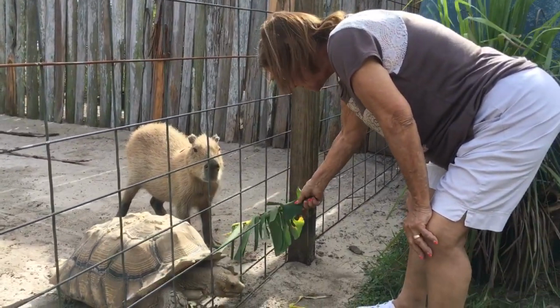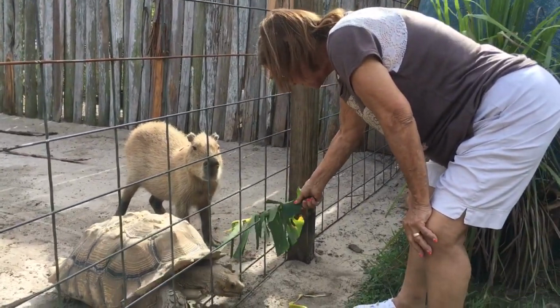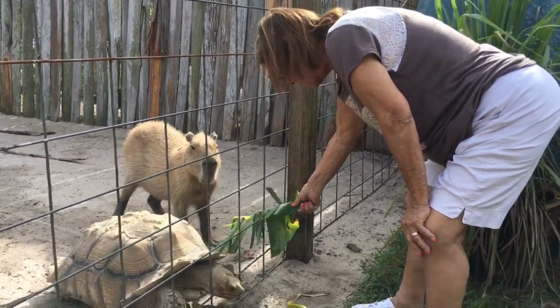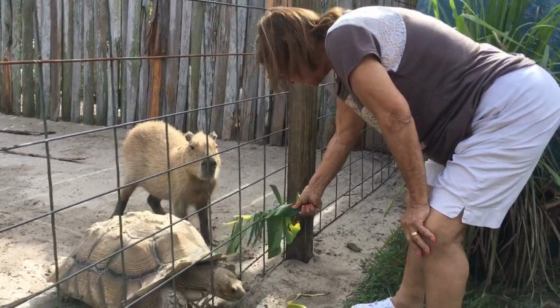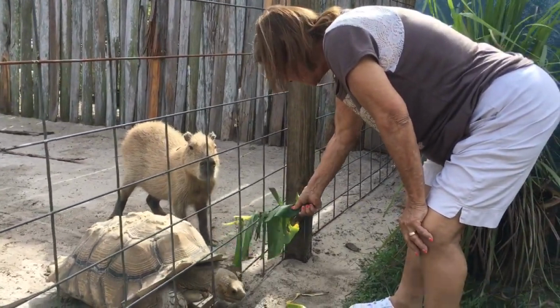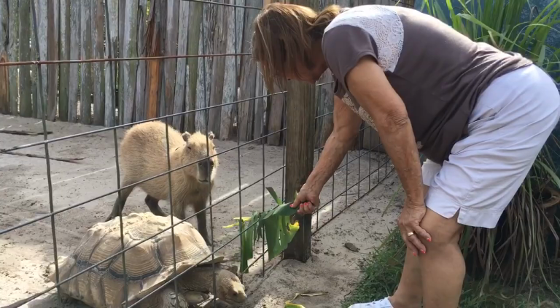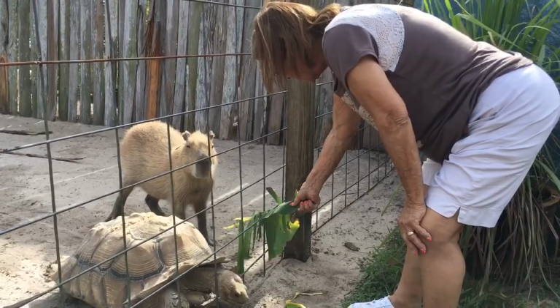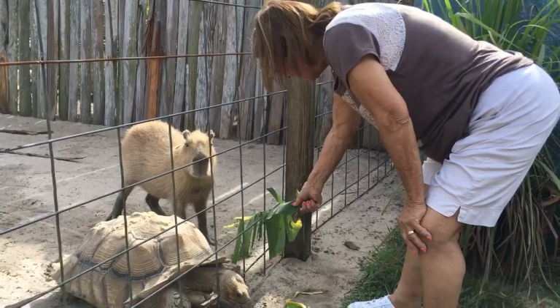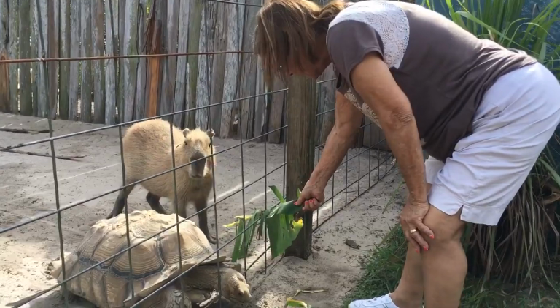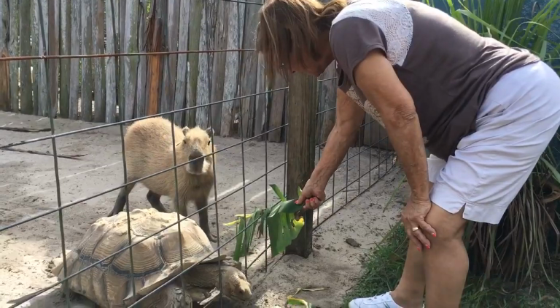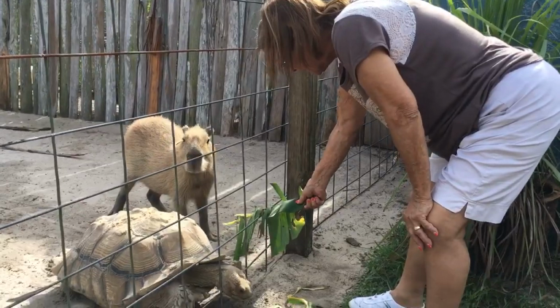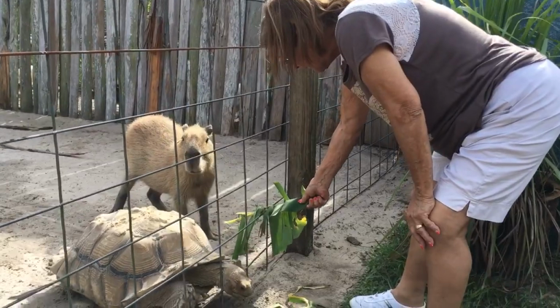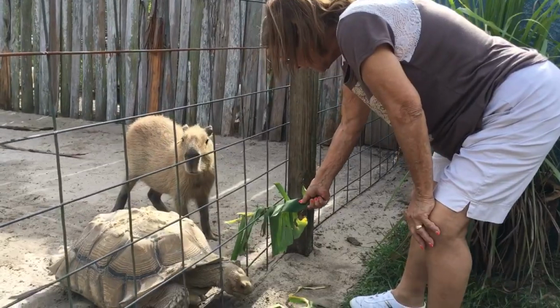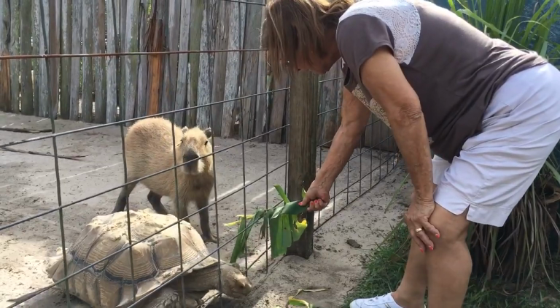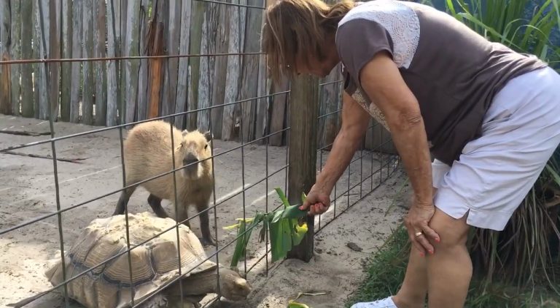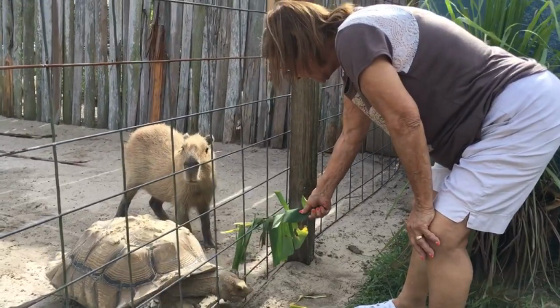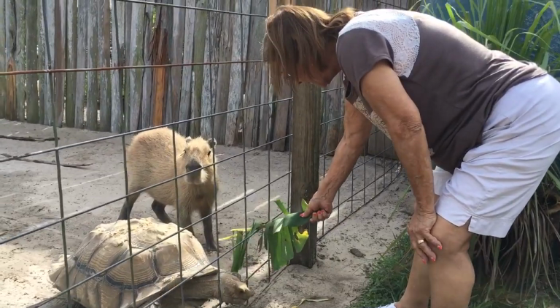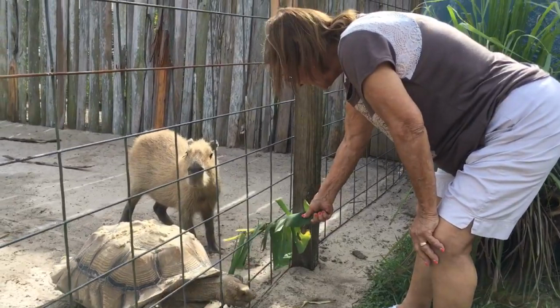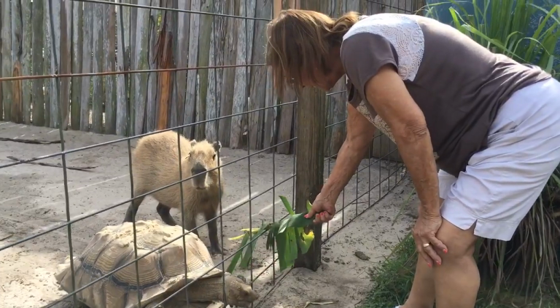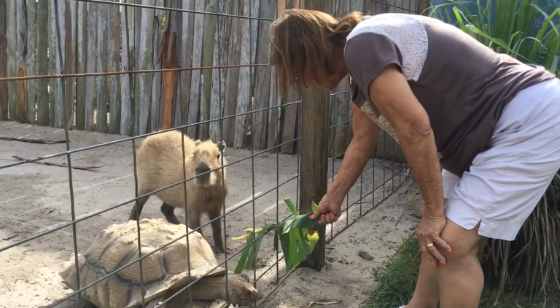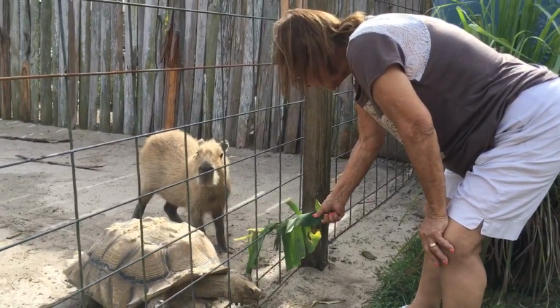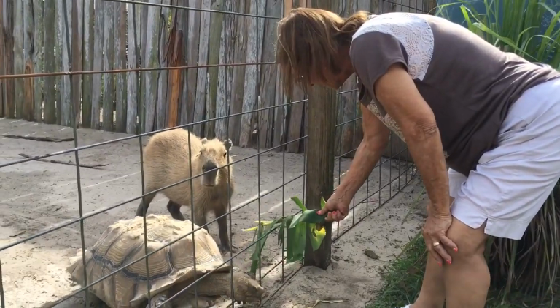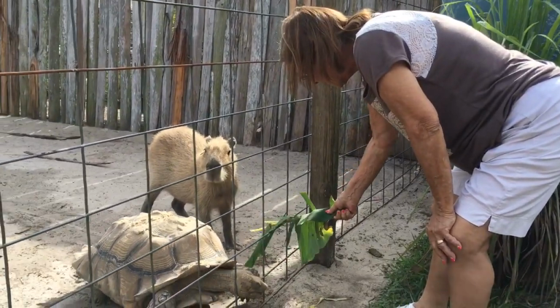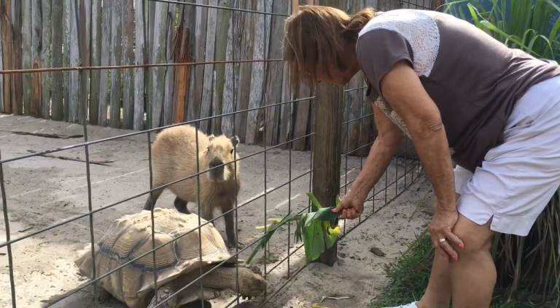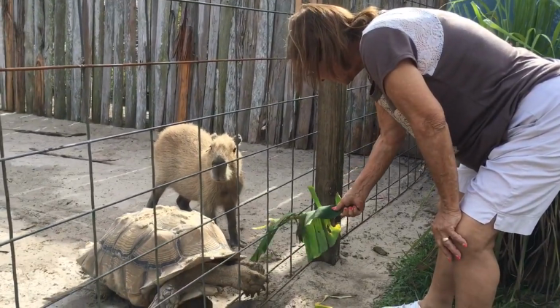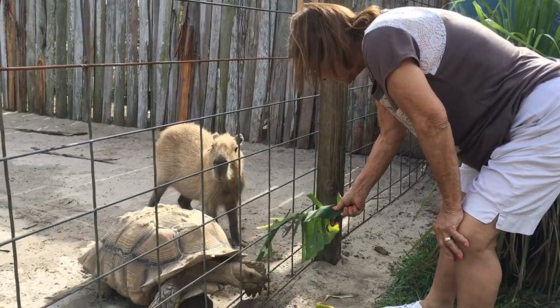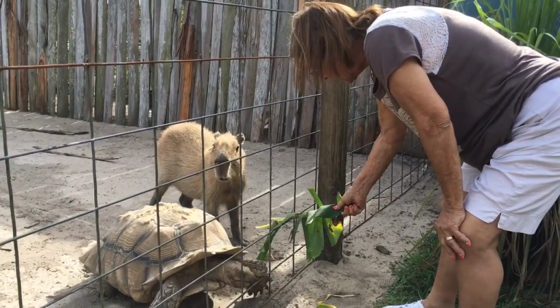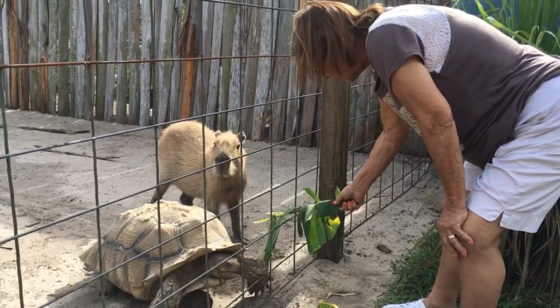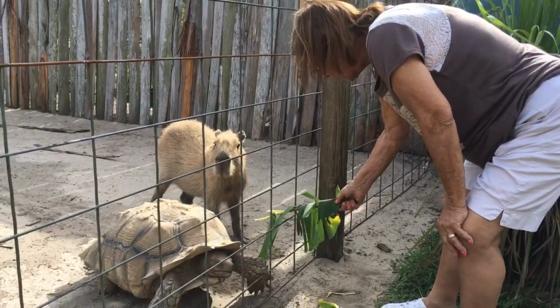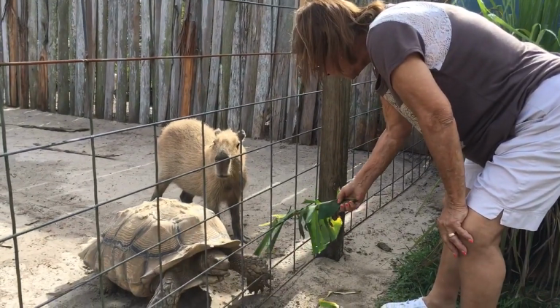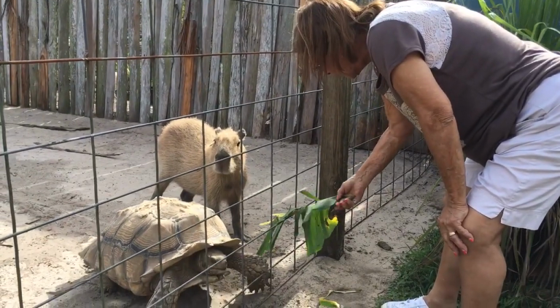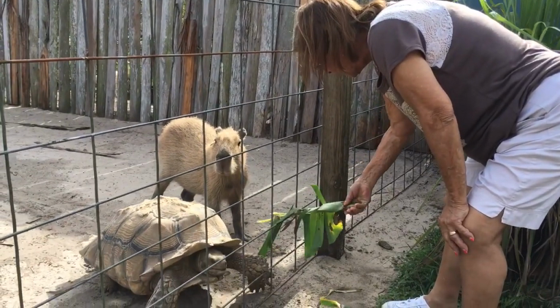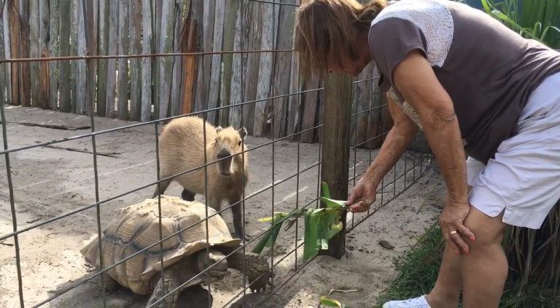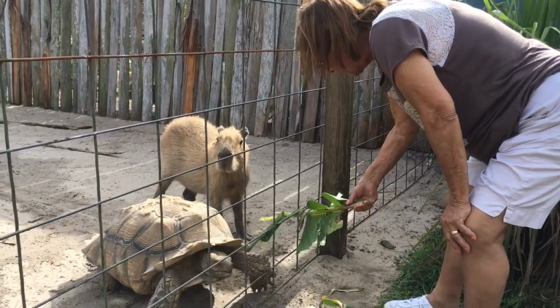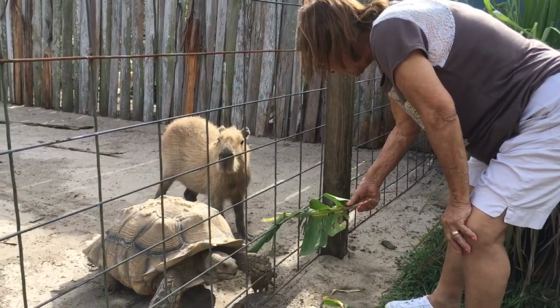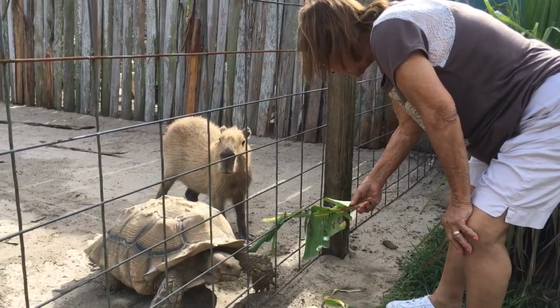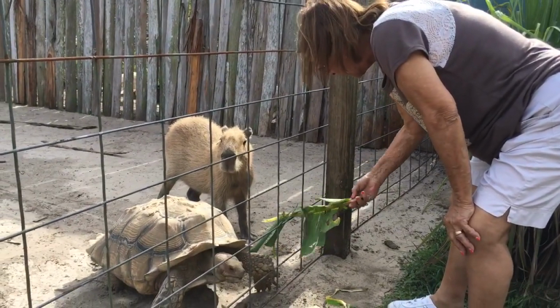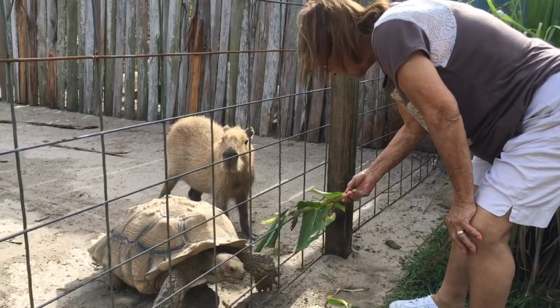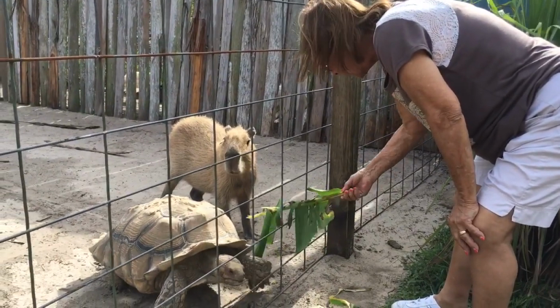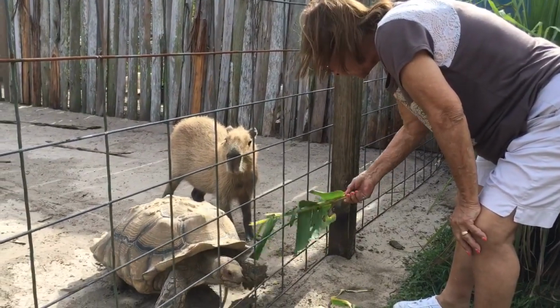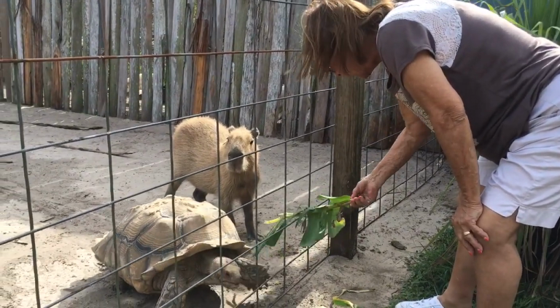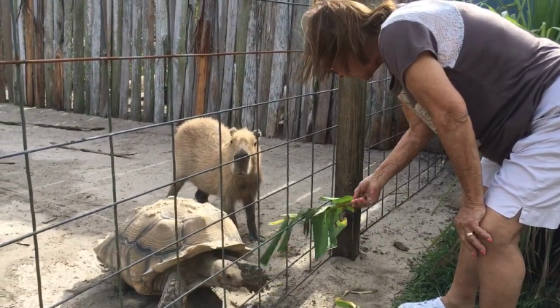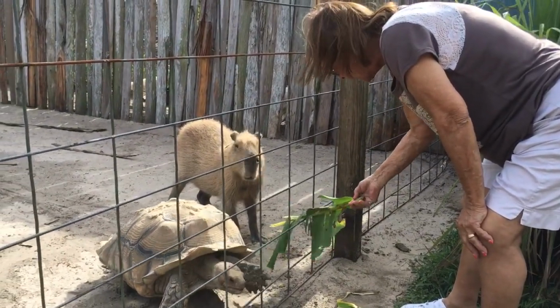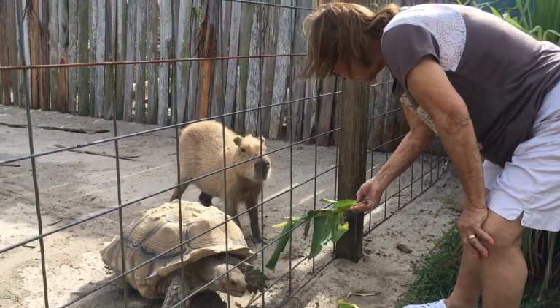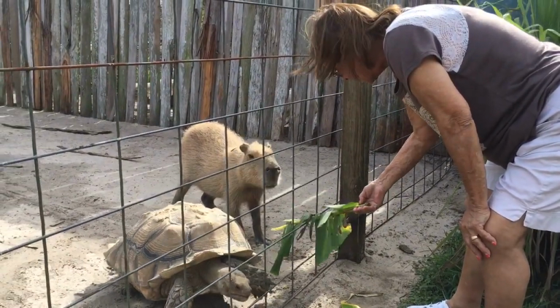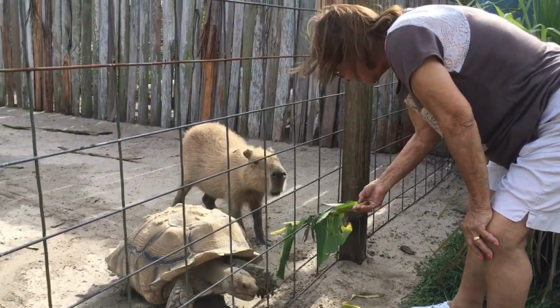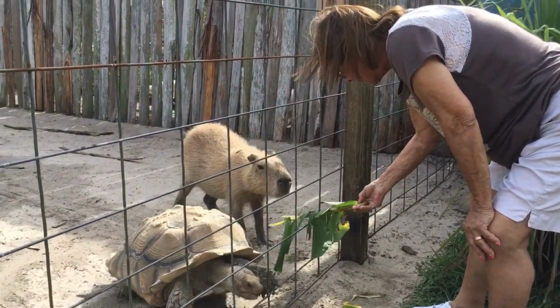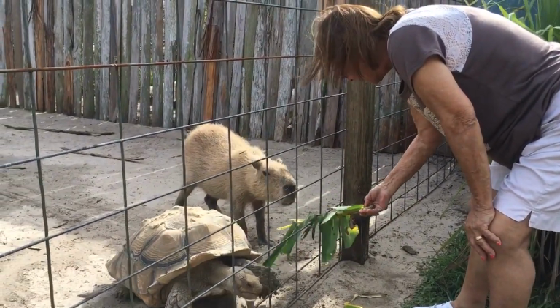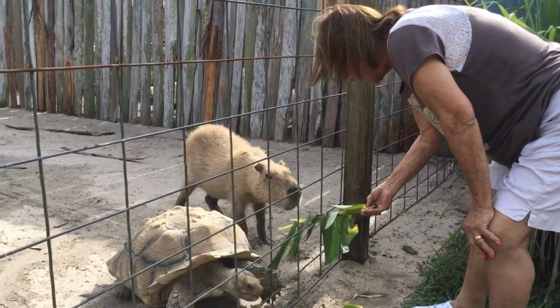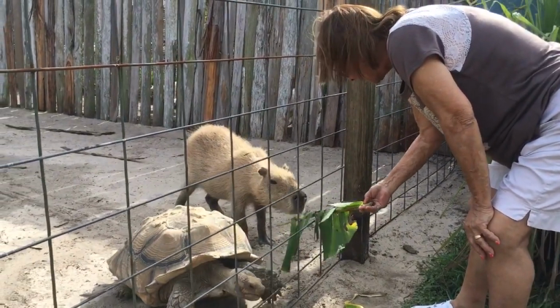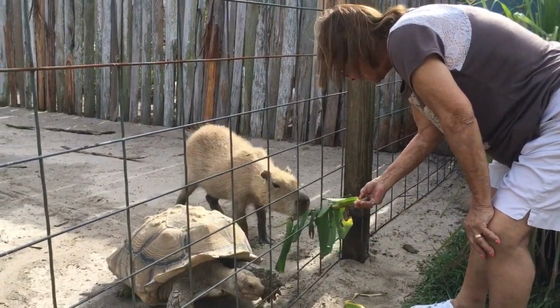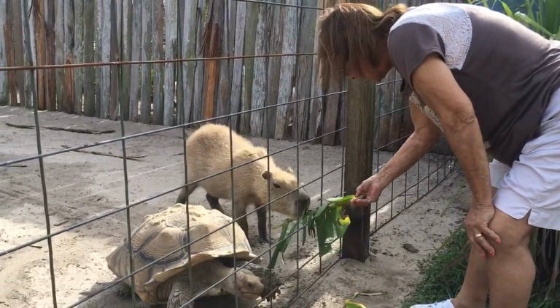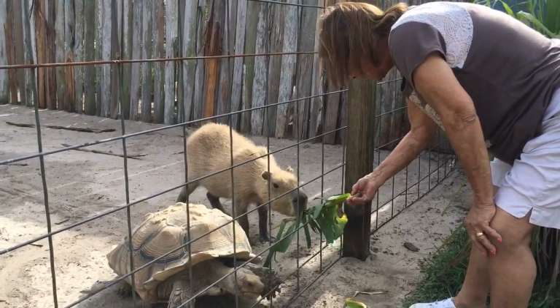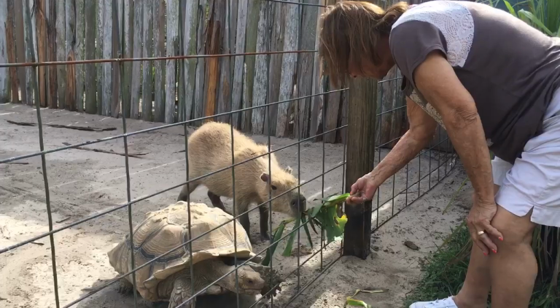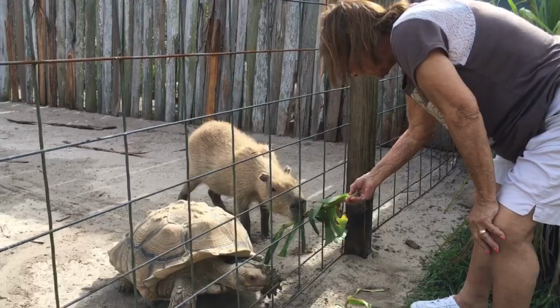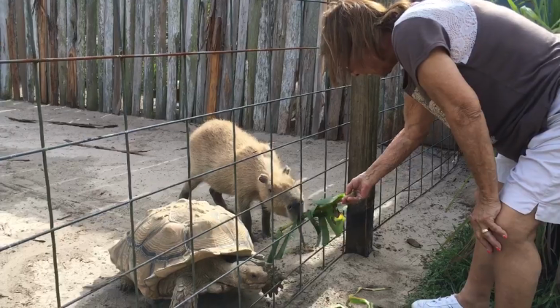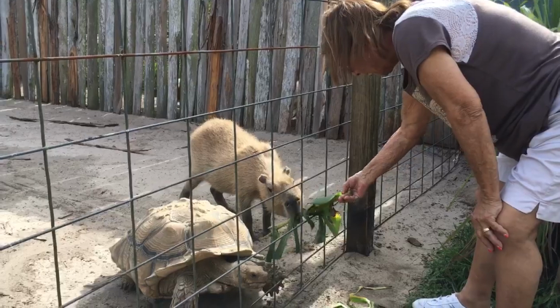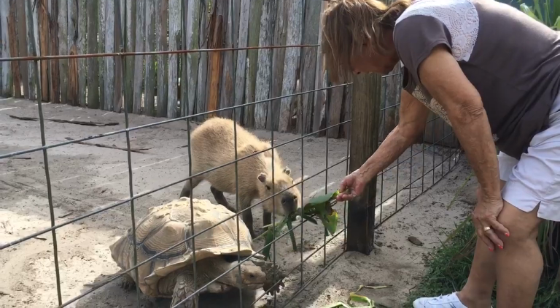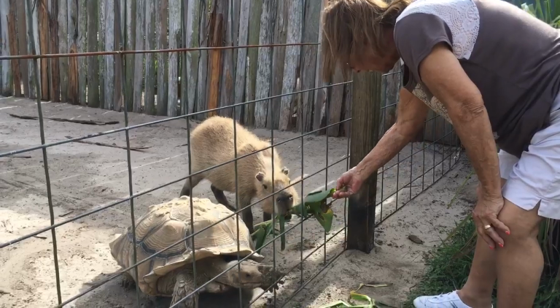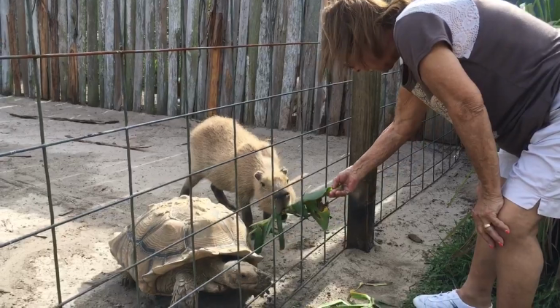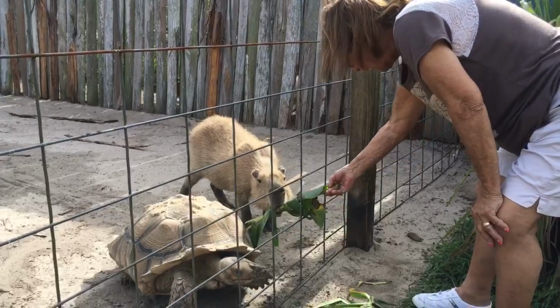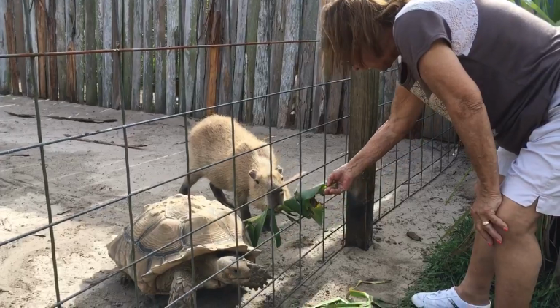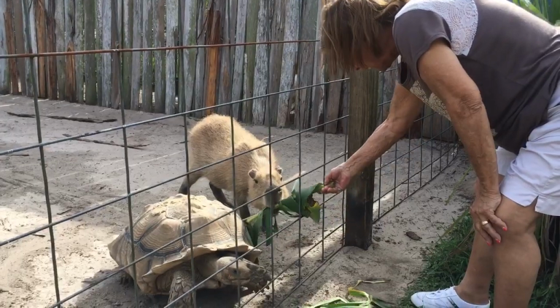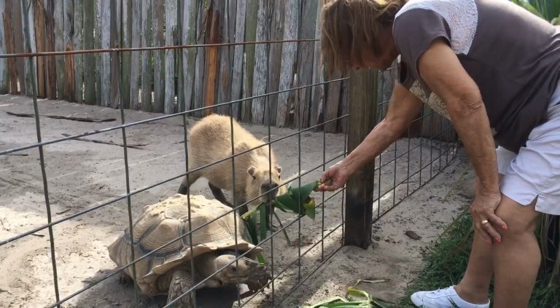He gets it from there. Throw that in there before she decides she wants to grab it out of your hand — you can just throw it in there, cause she'll eat it. There you go.